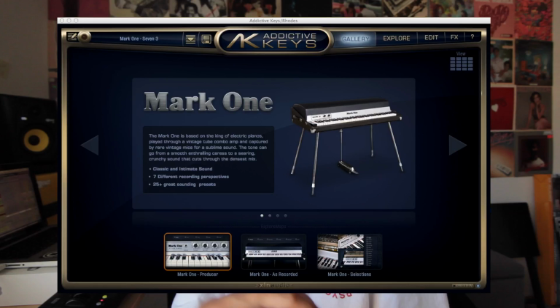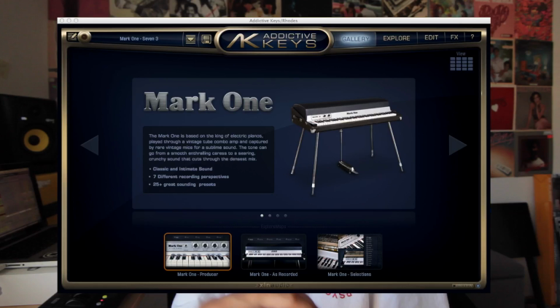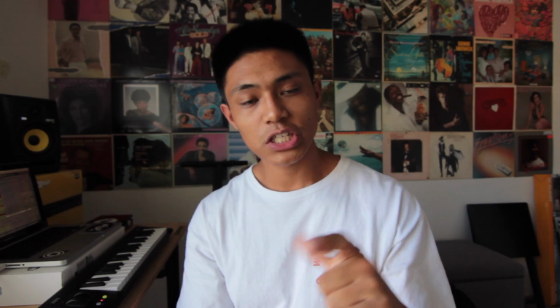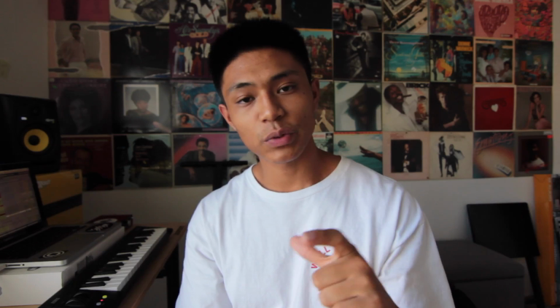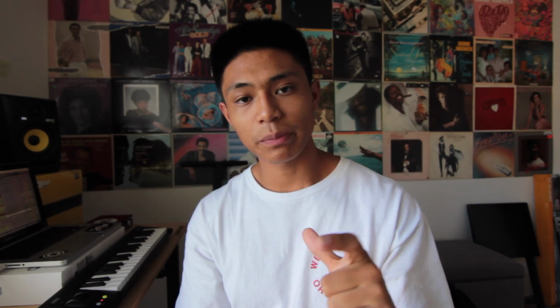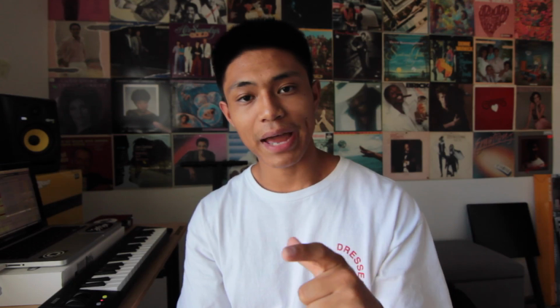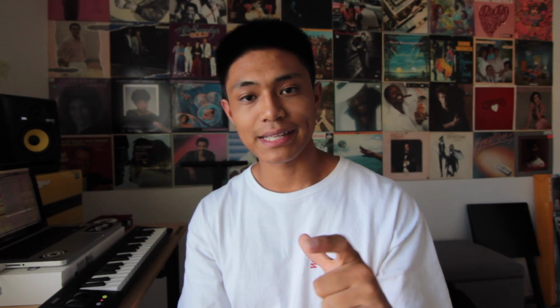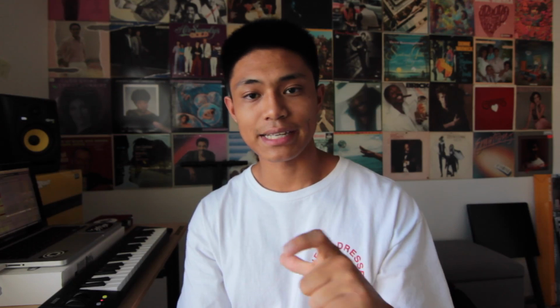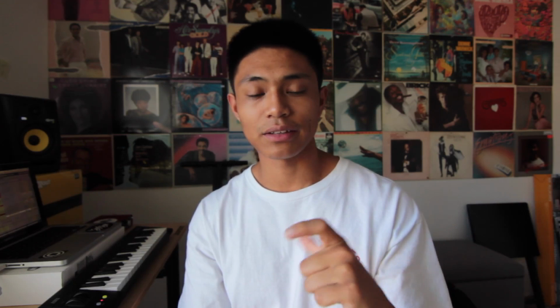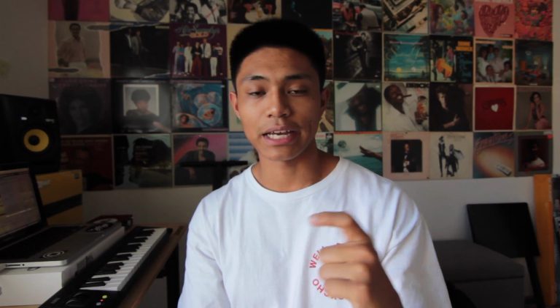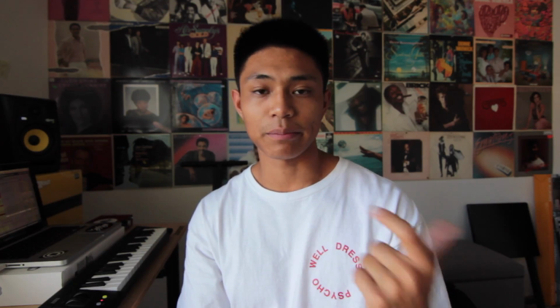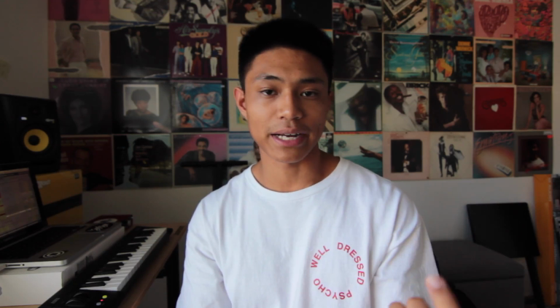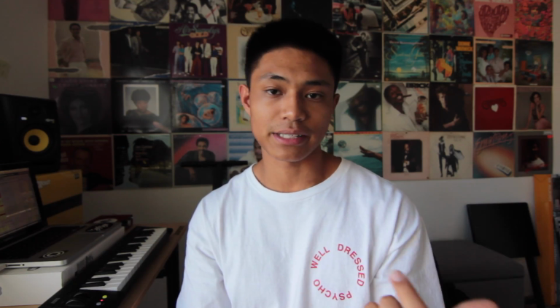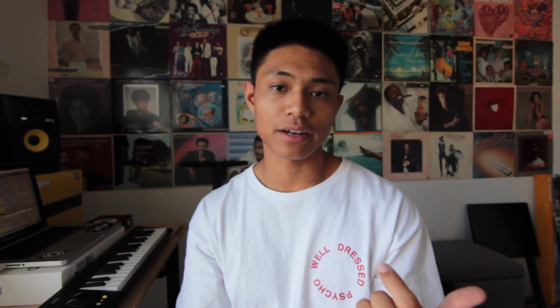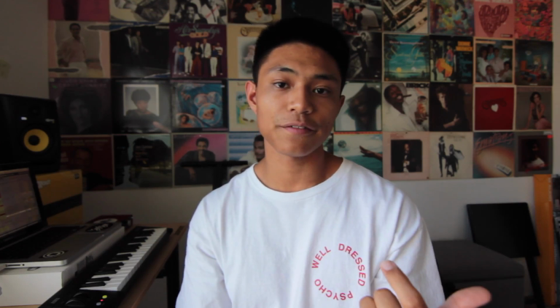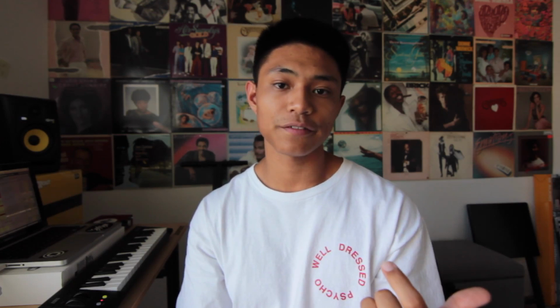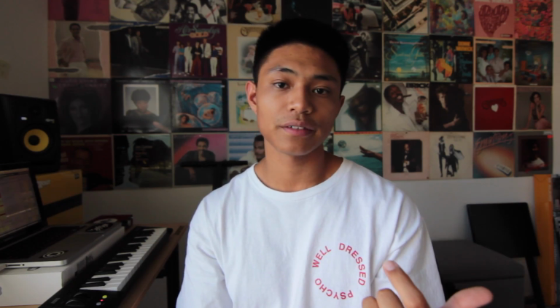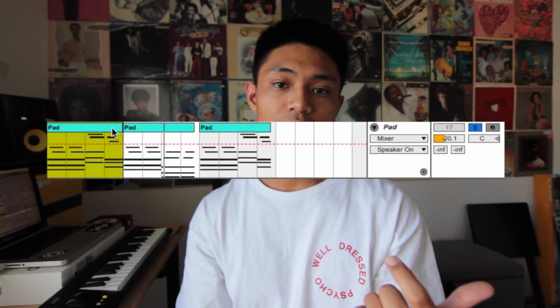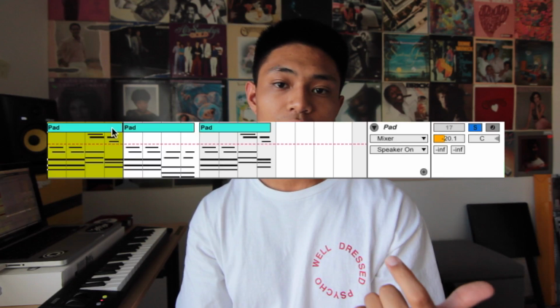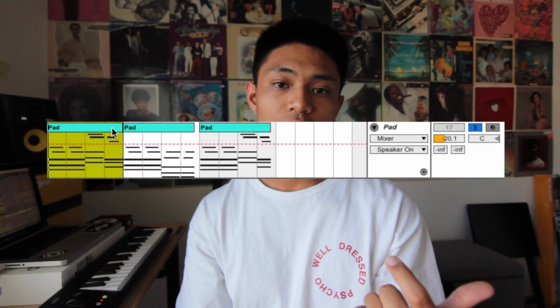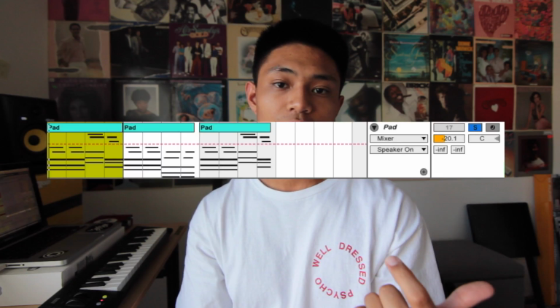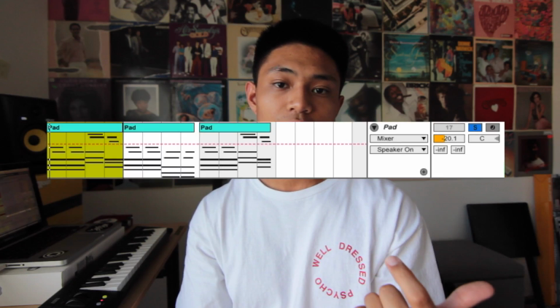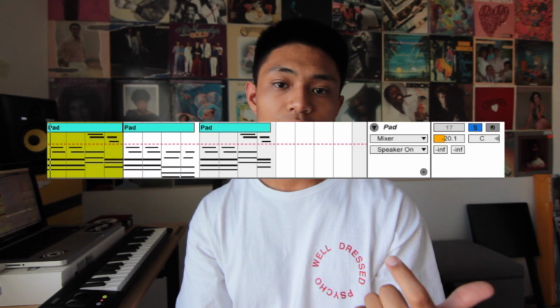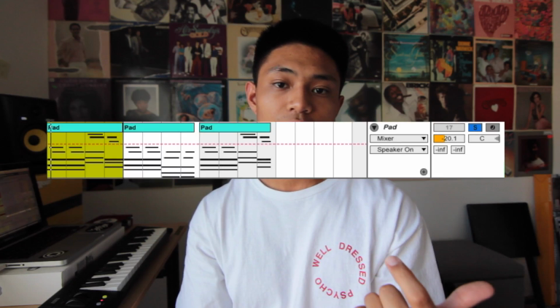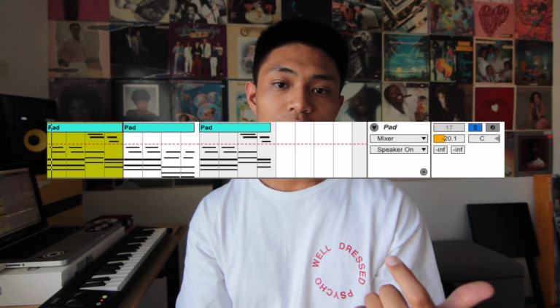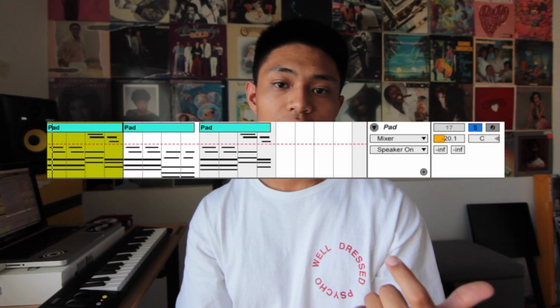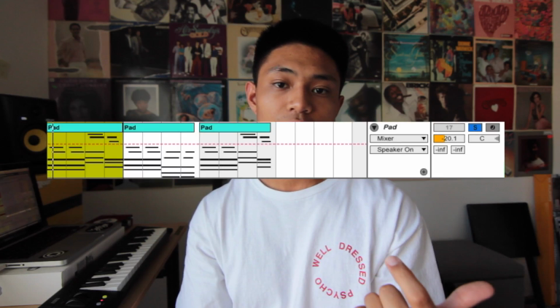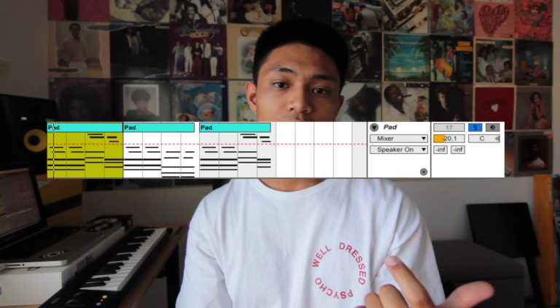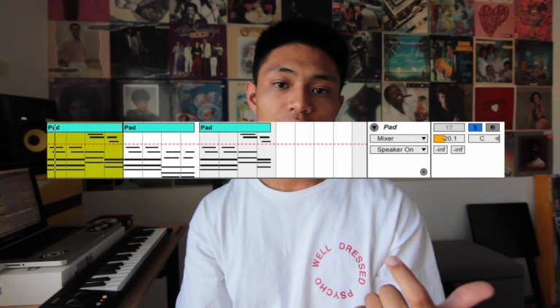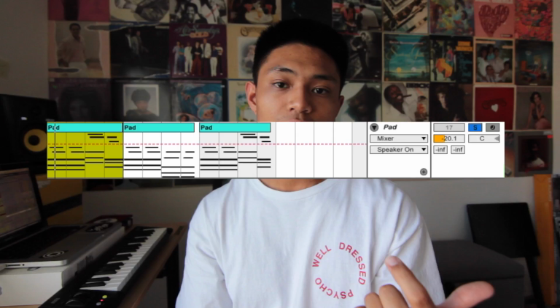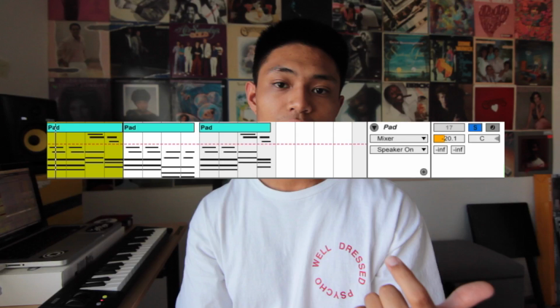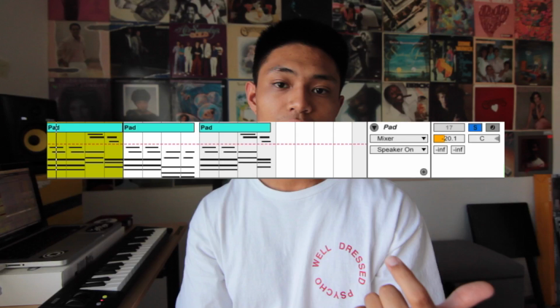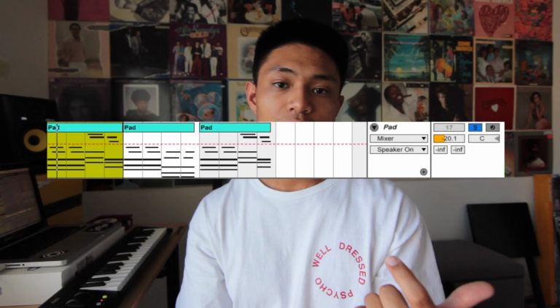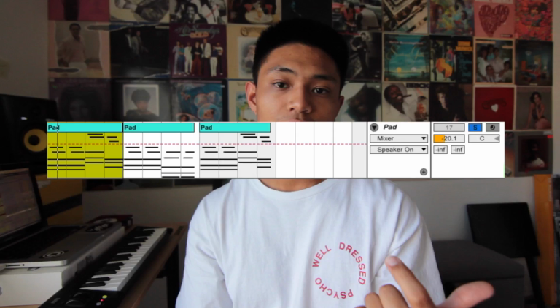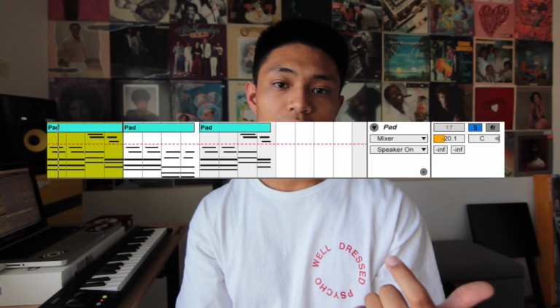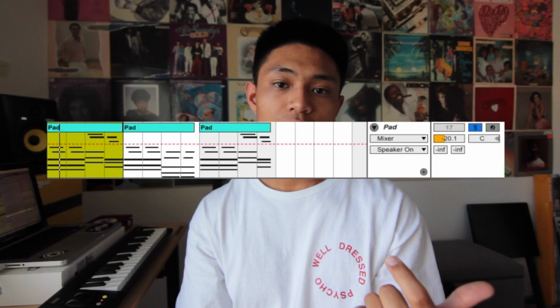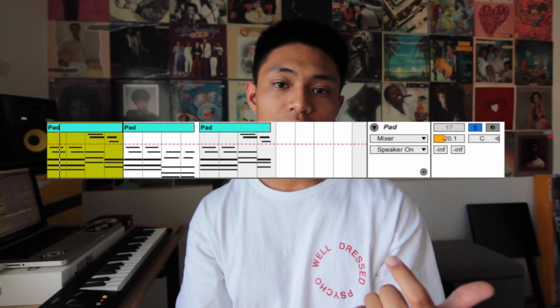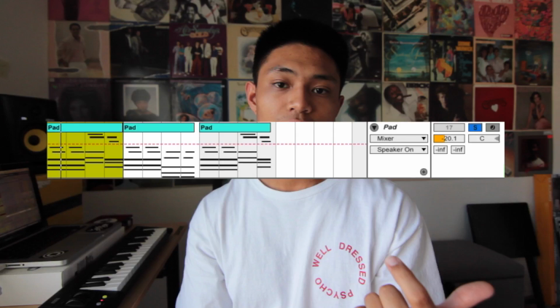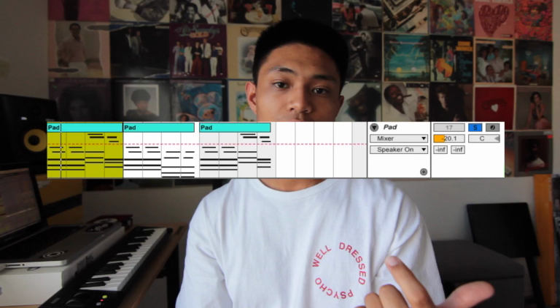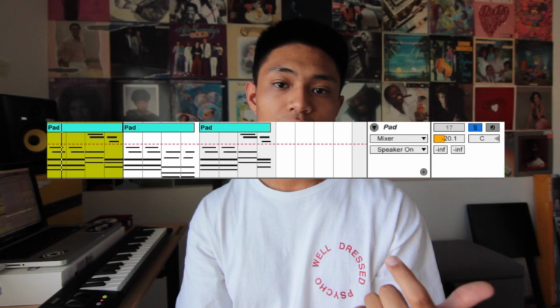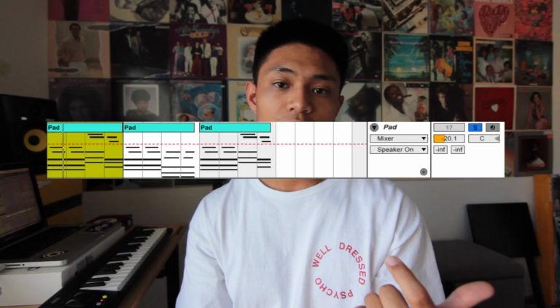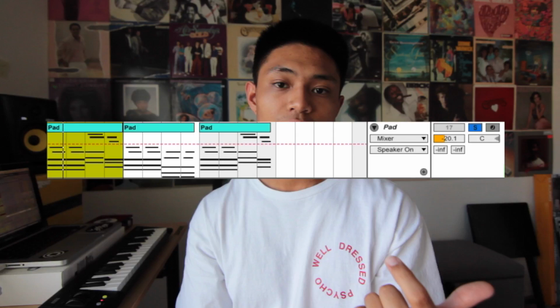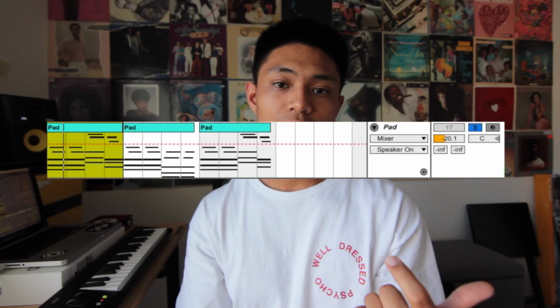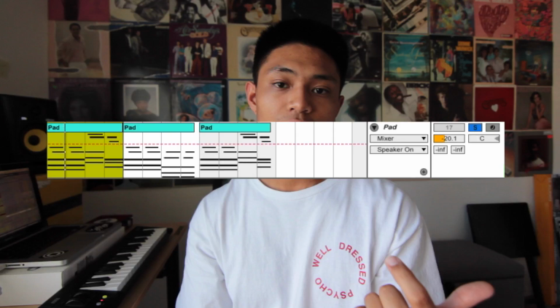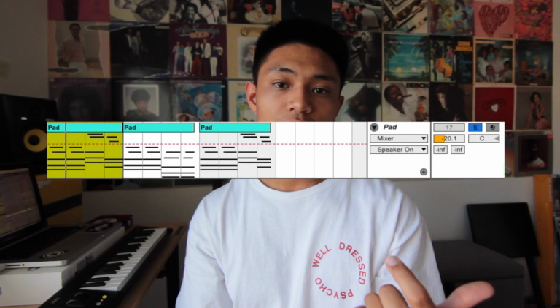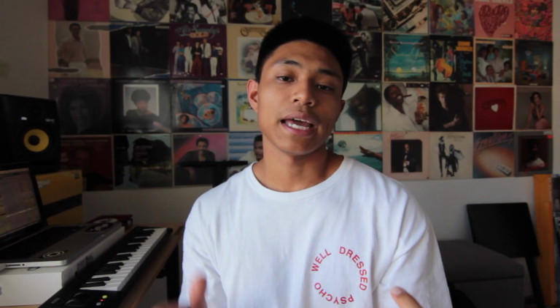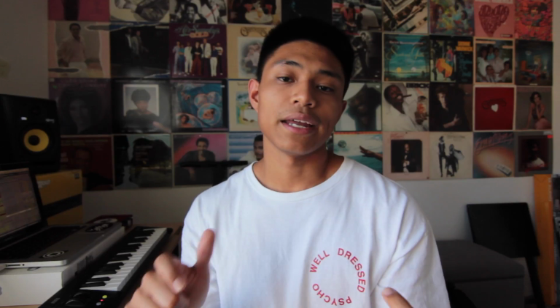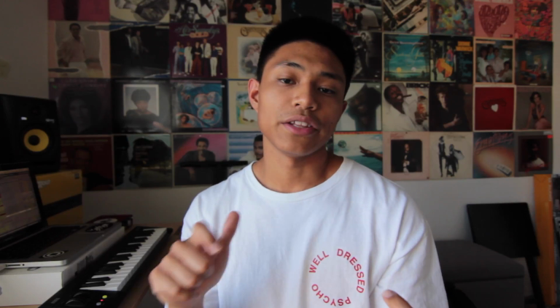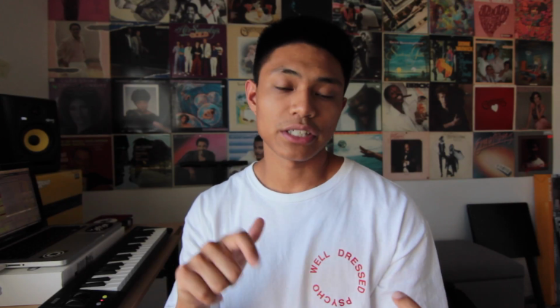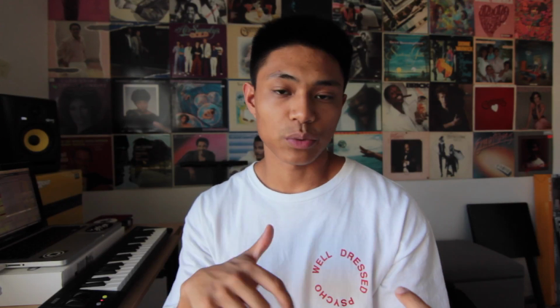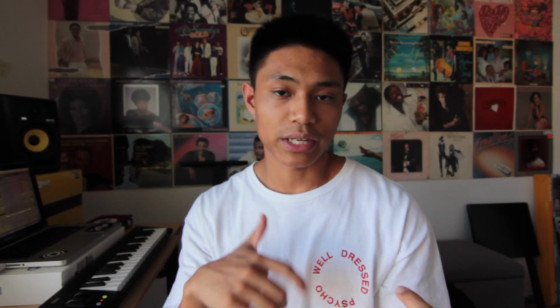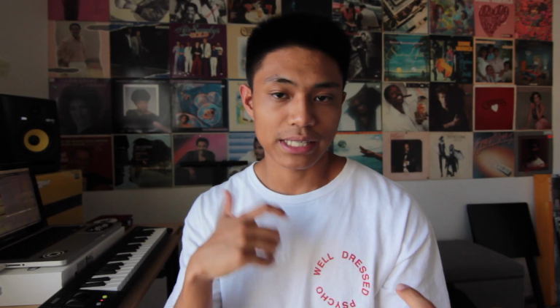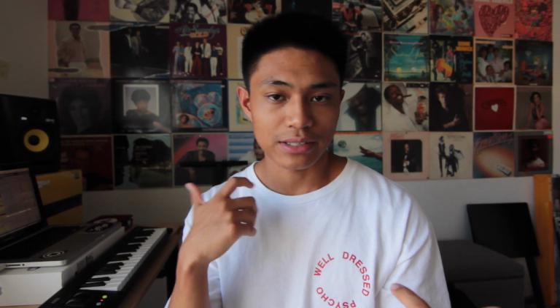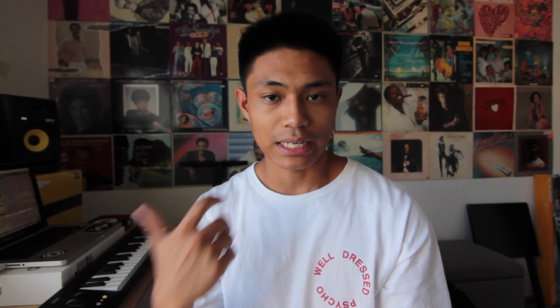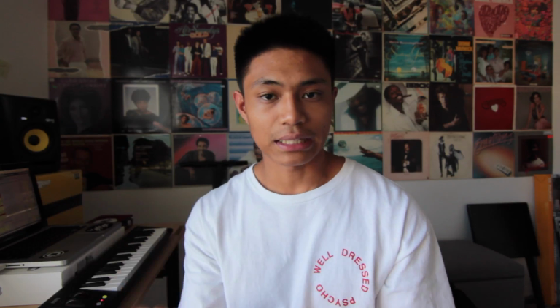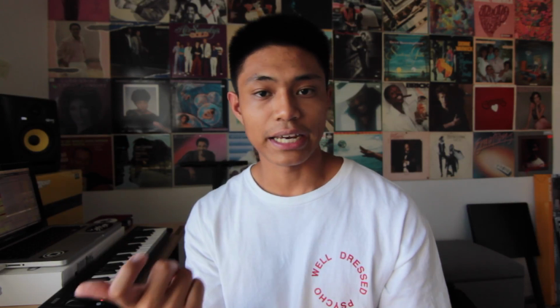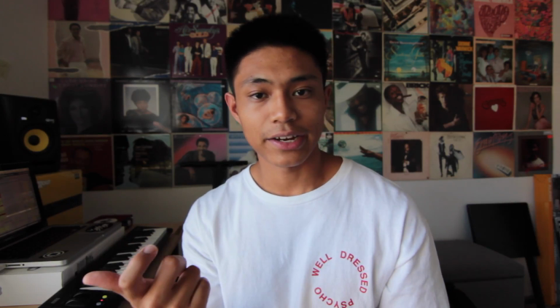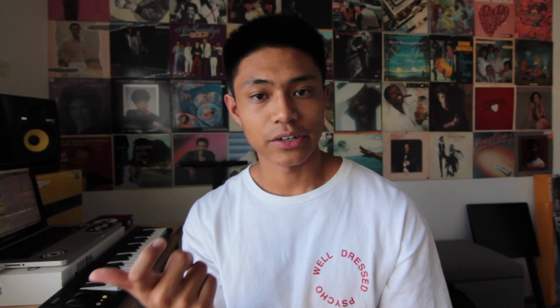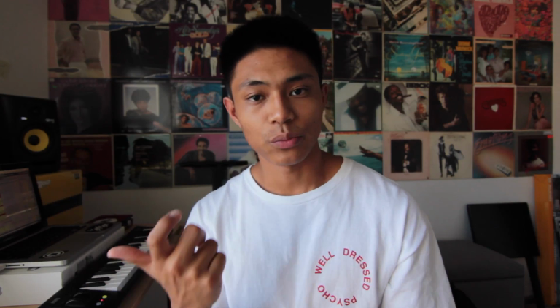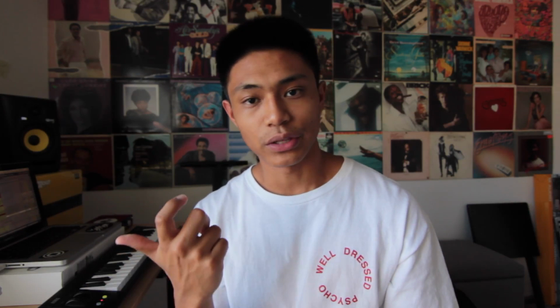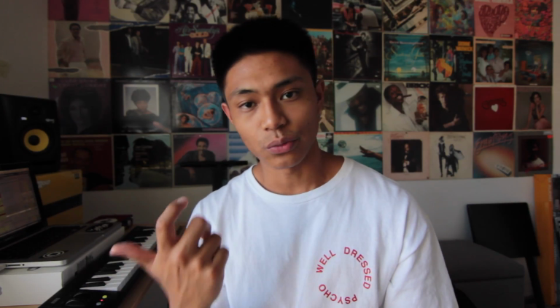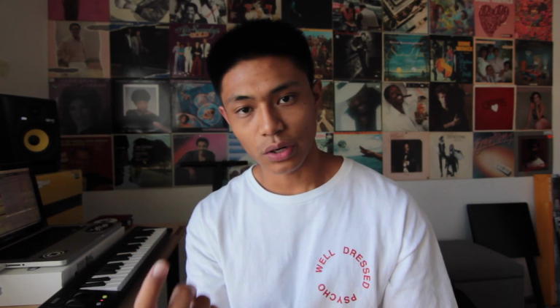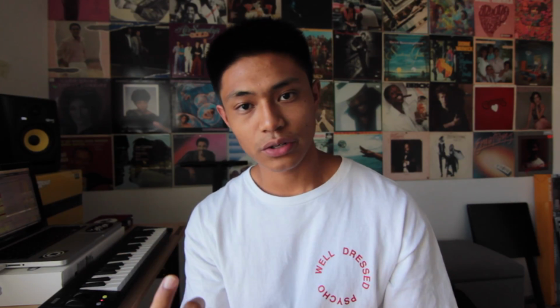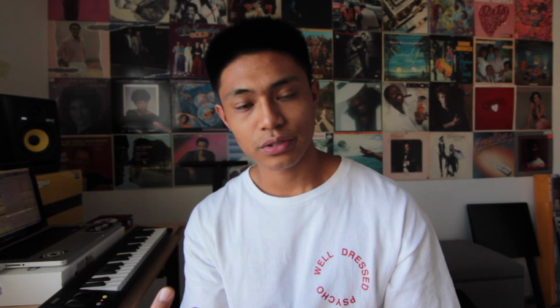This is what the pads sound like by itself. And this is what it sounds like layered with the Rhodes.